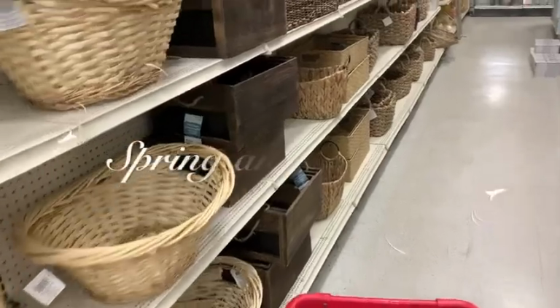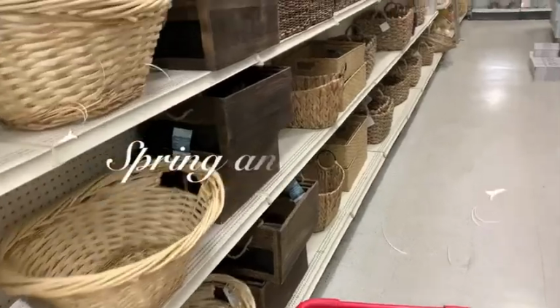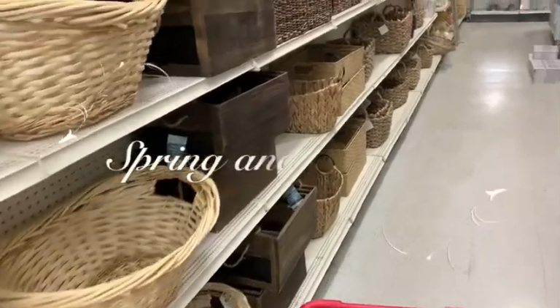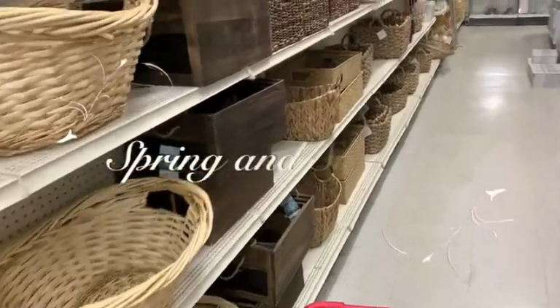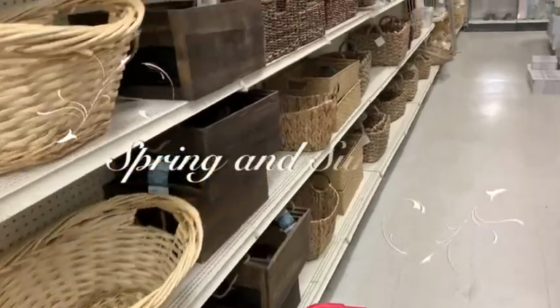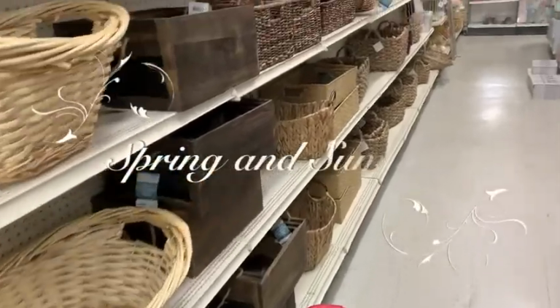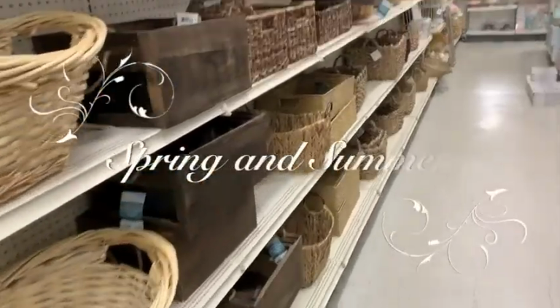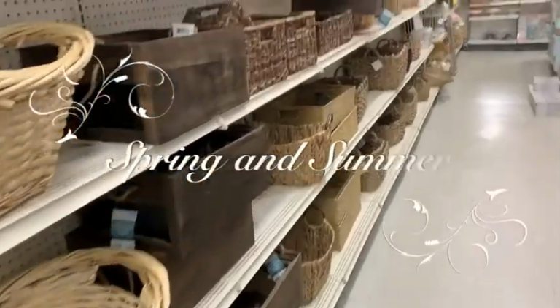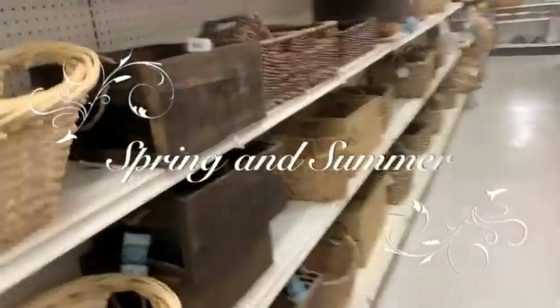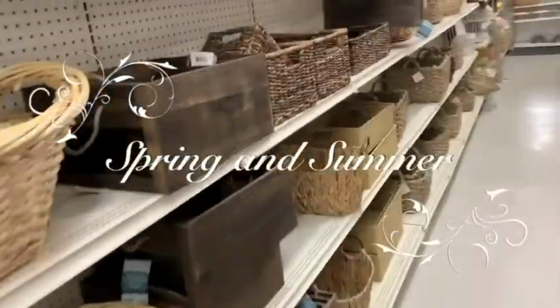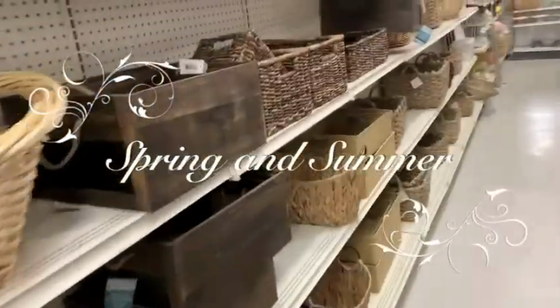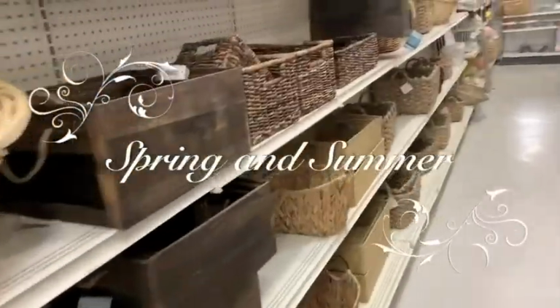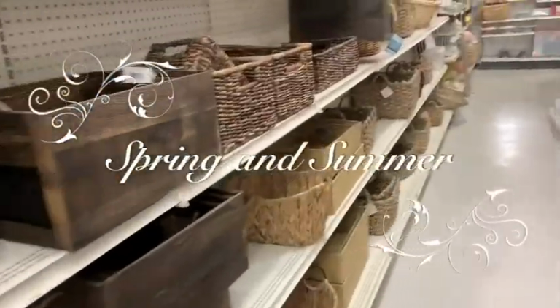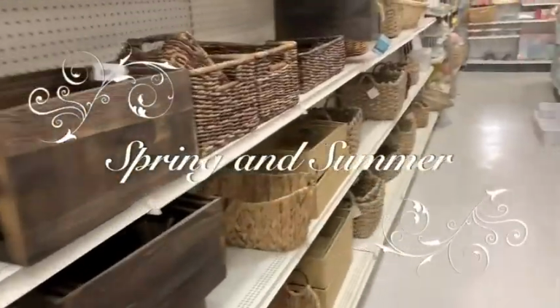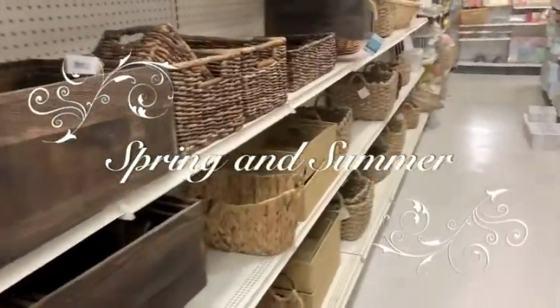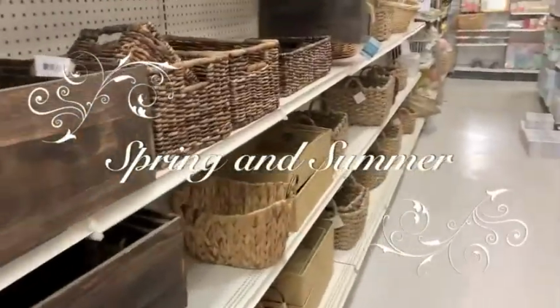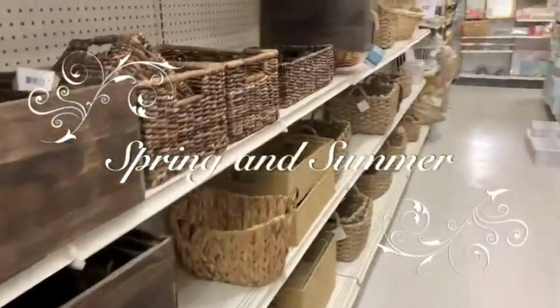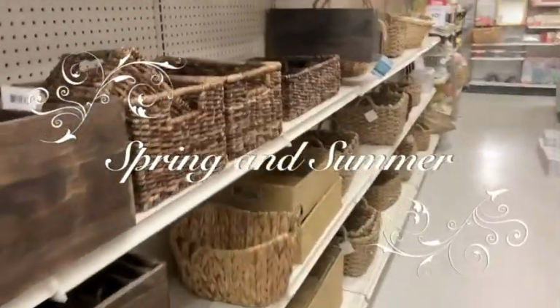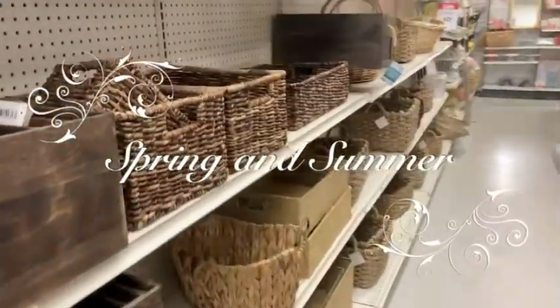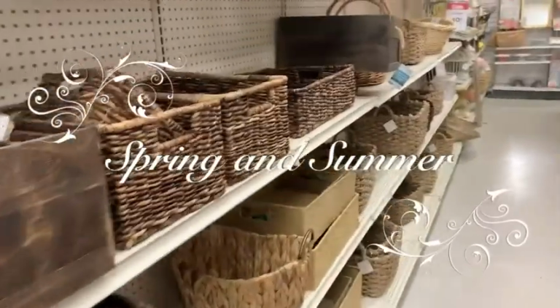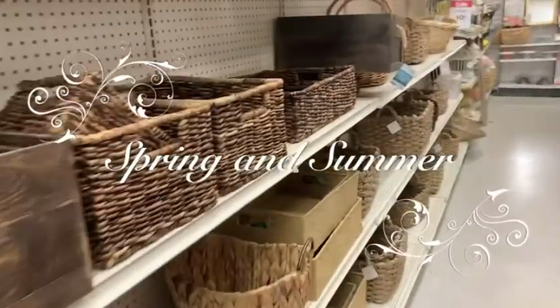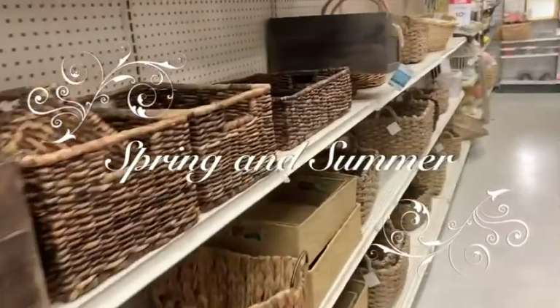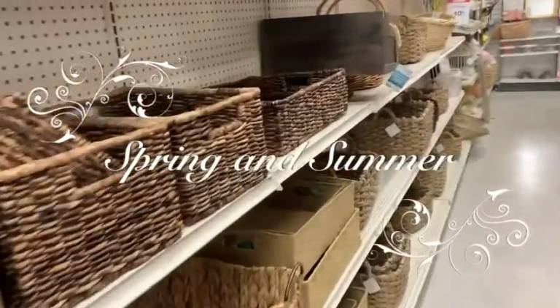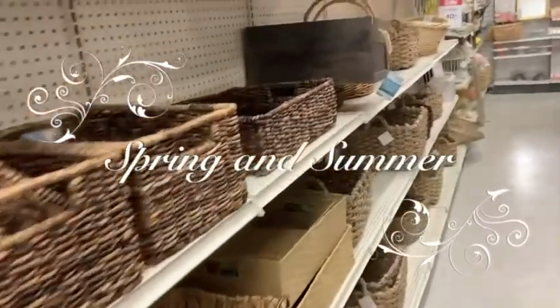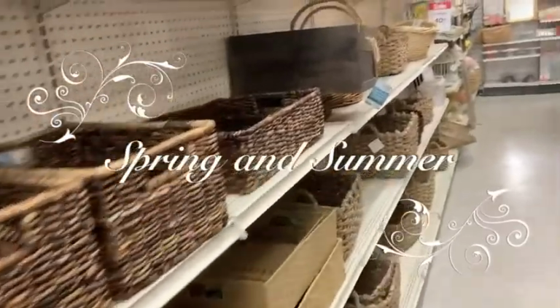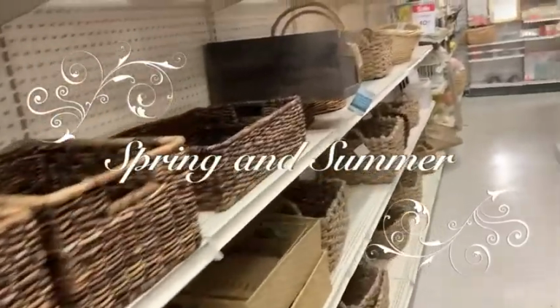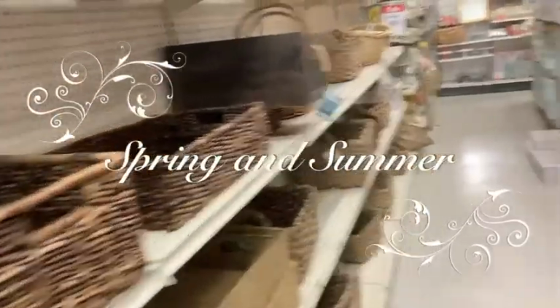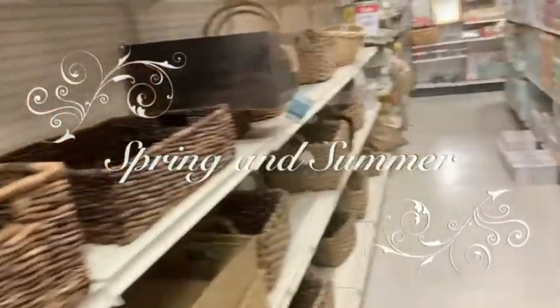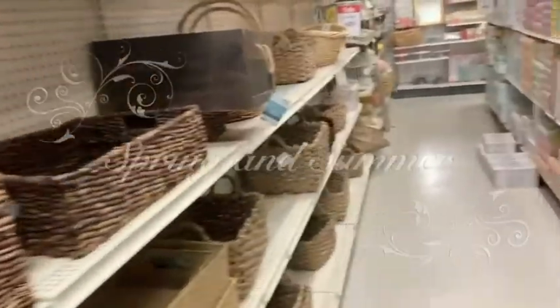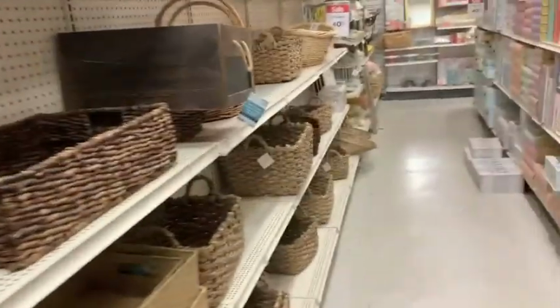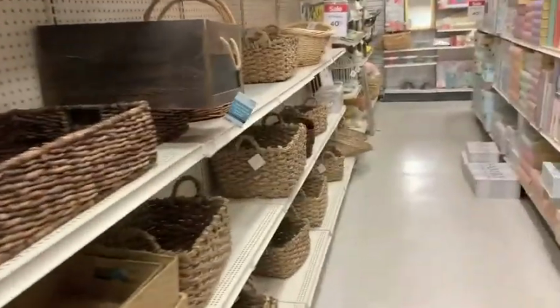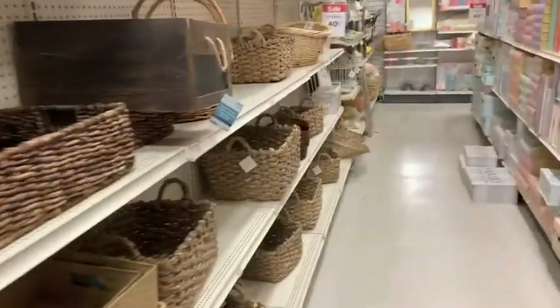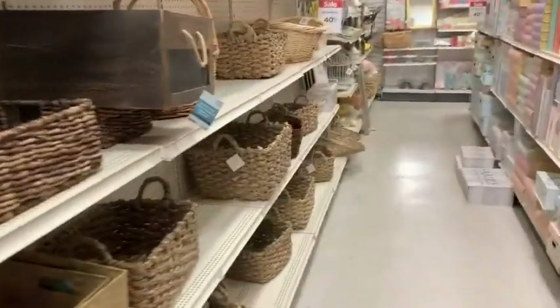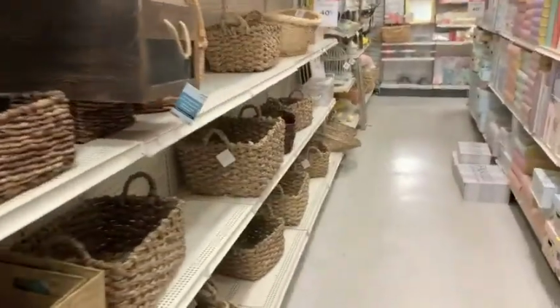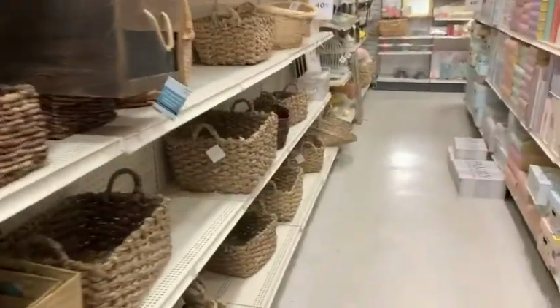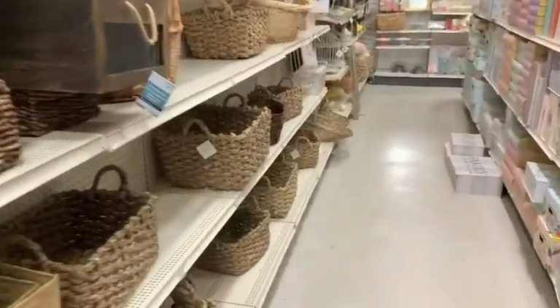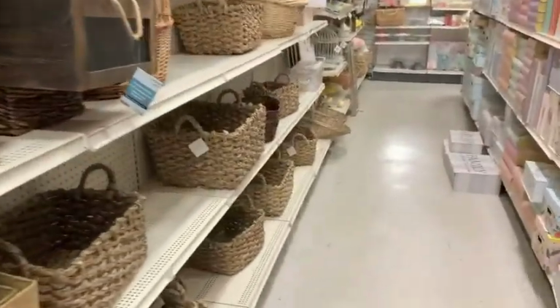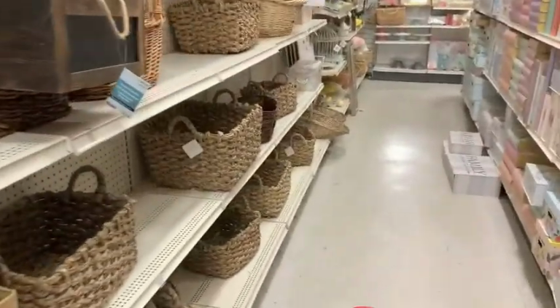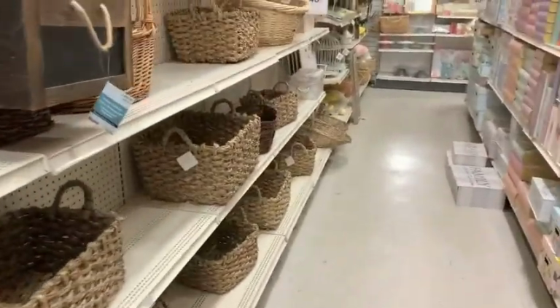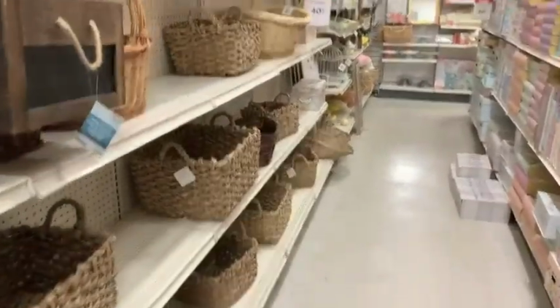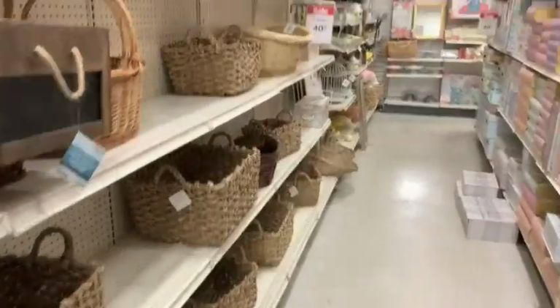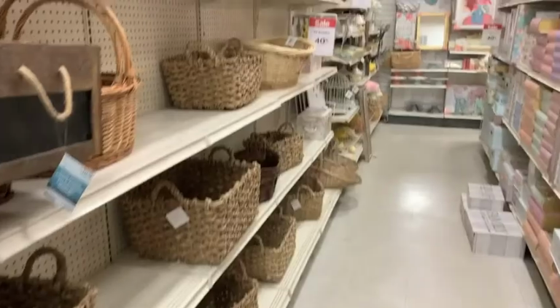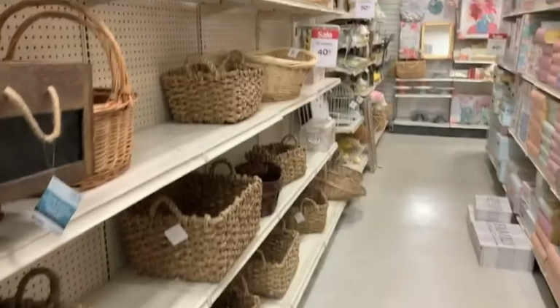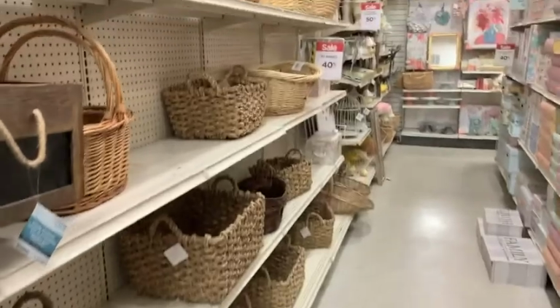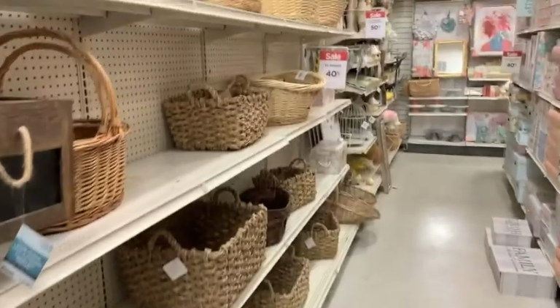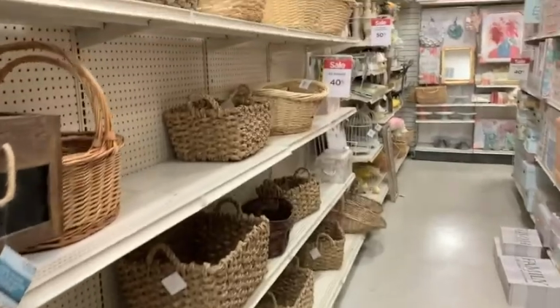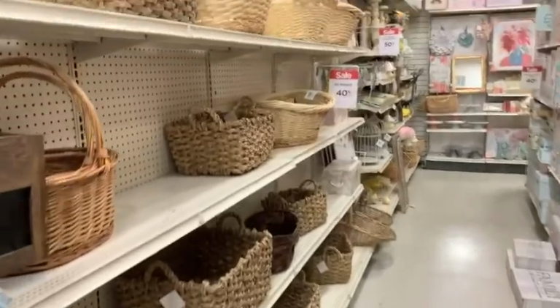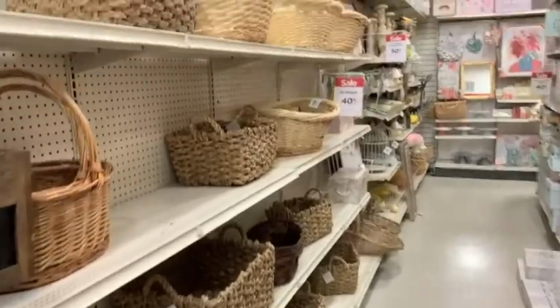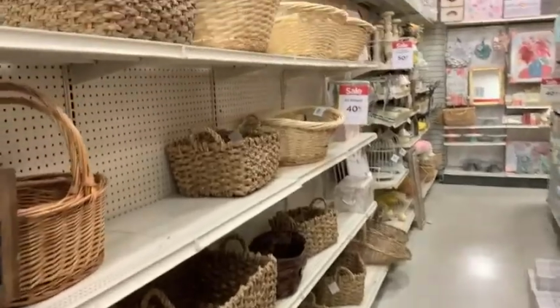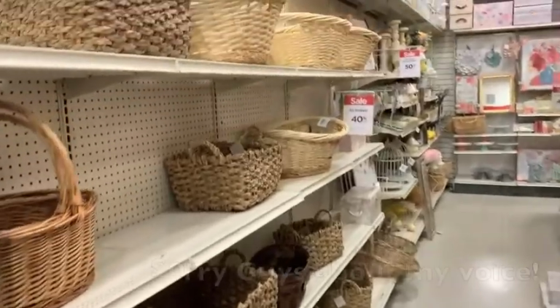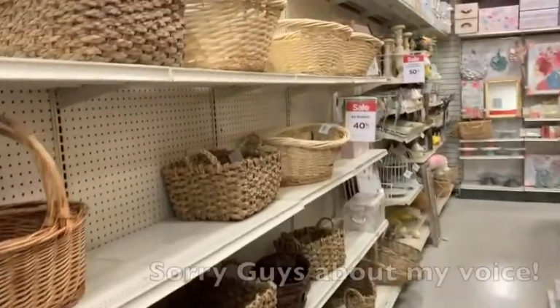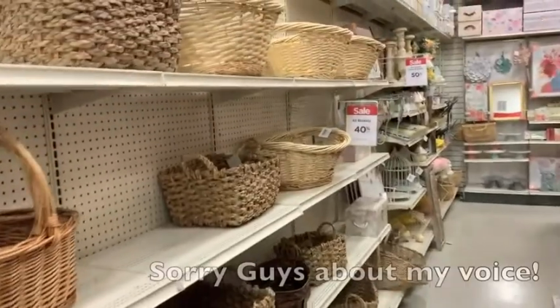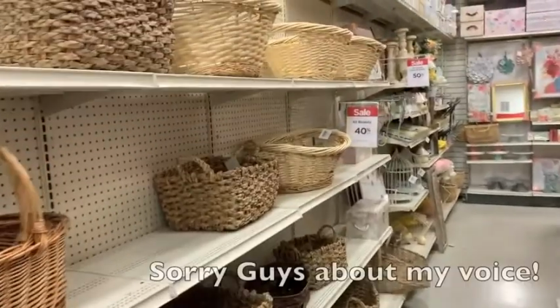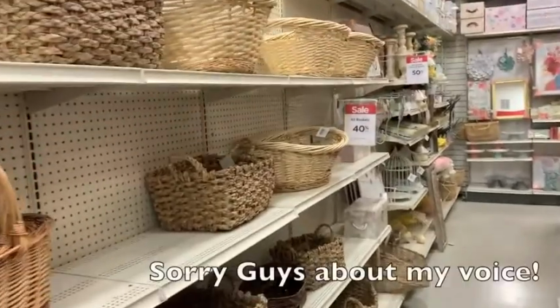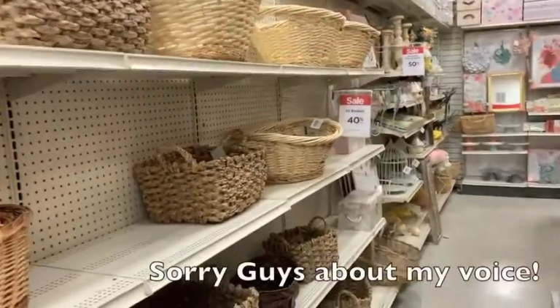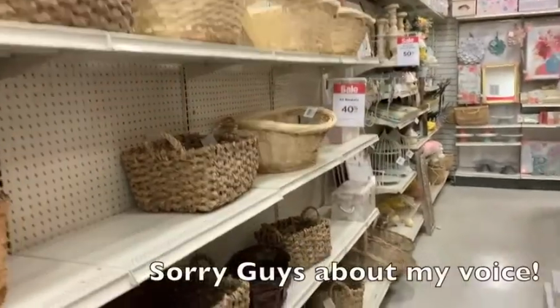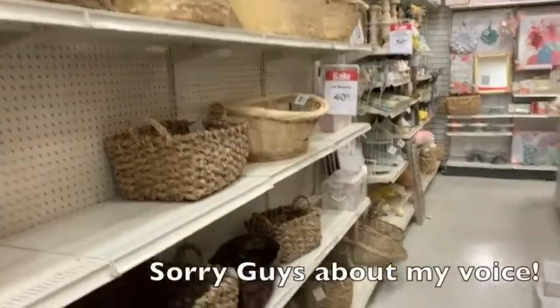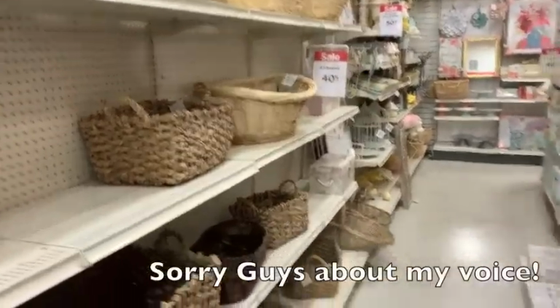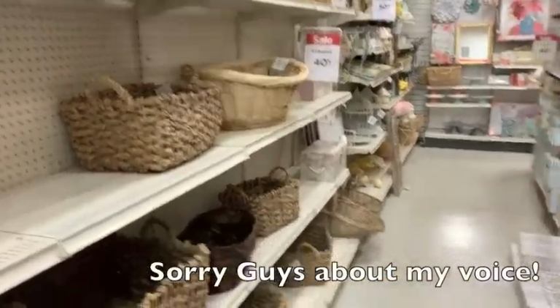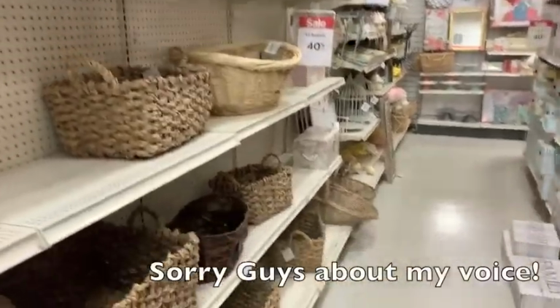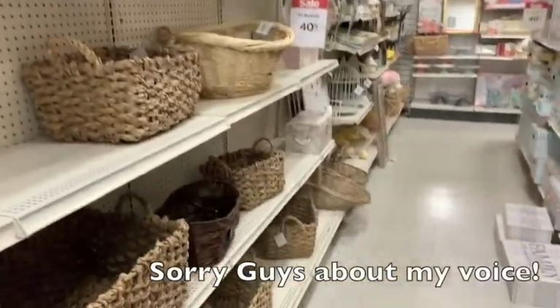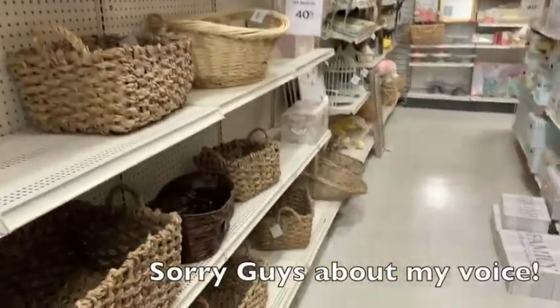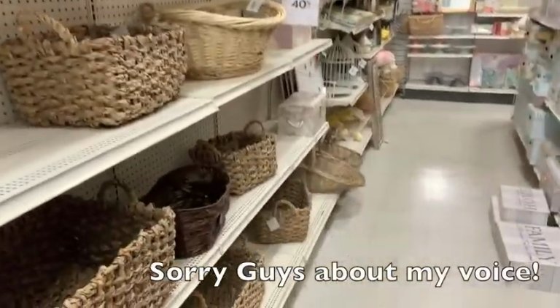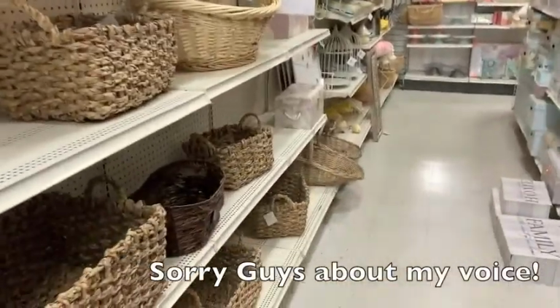Hi guys, welcome back to my channel! Today we're going to go shopping at Michael's for spring and Easter decor.